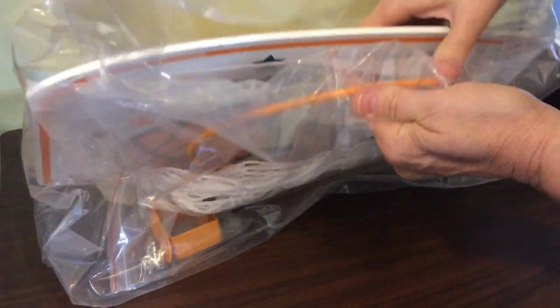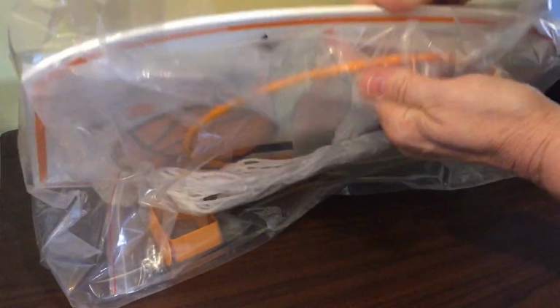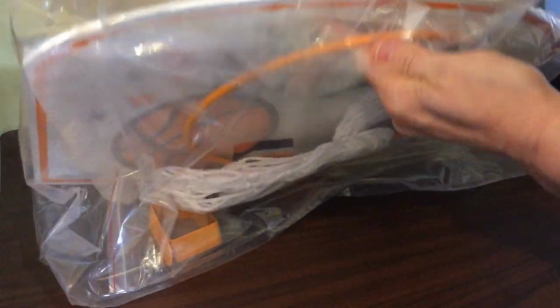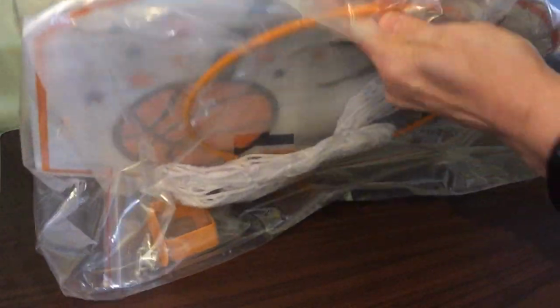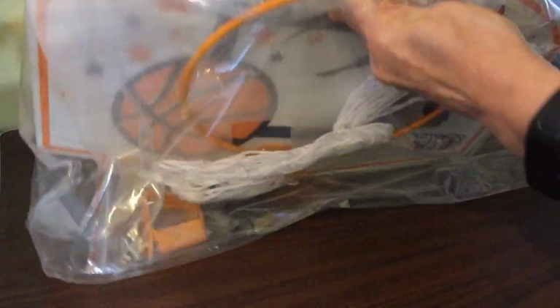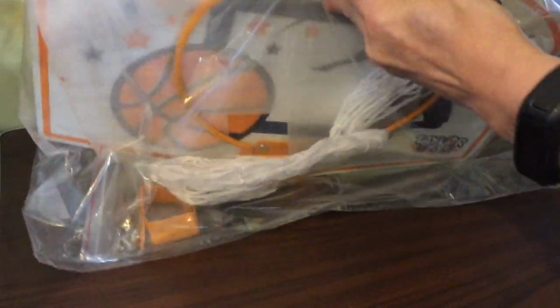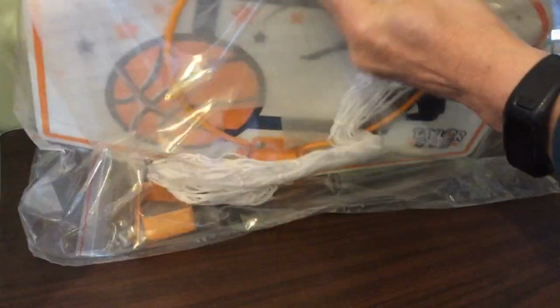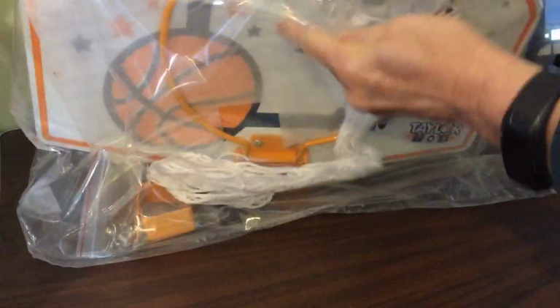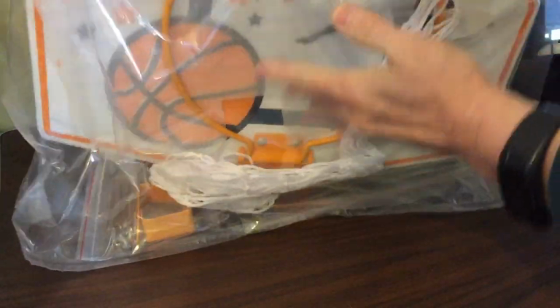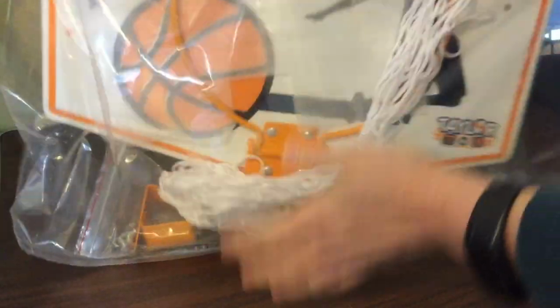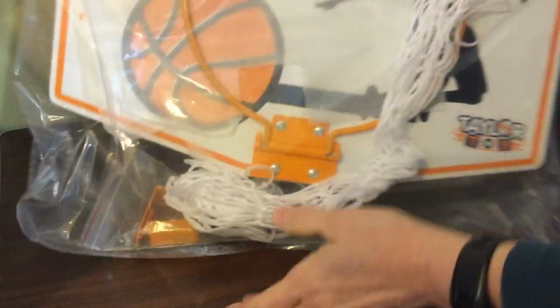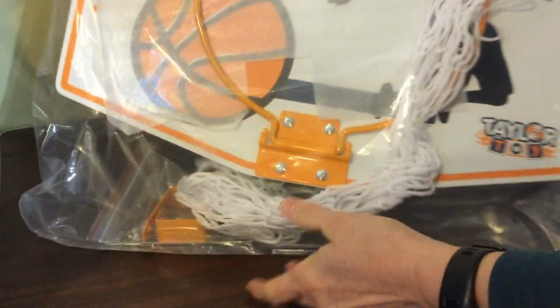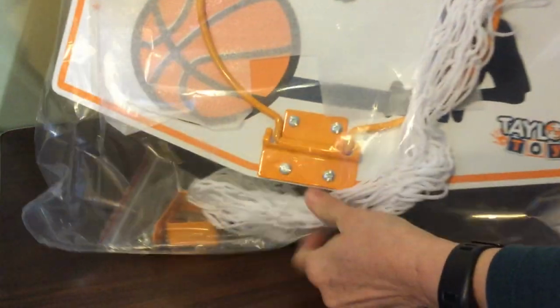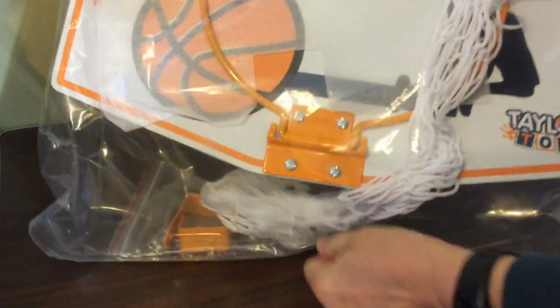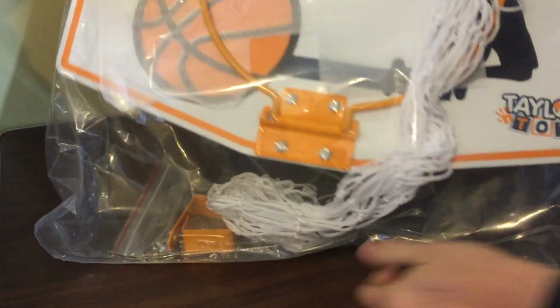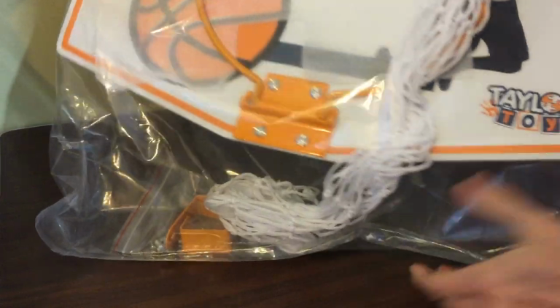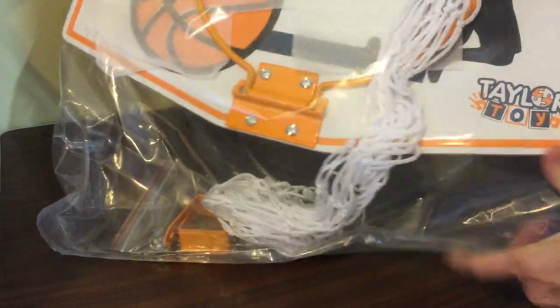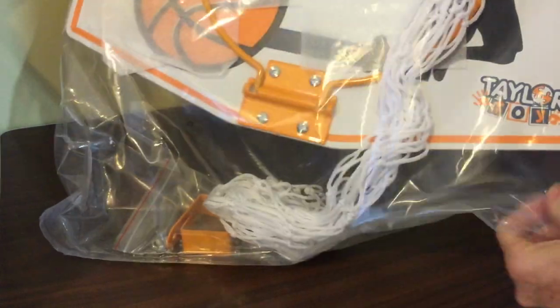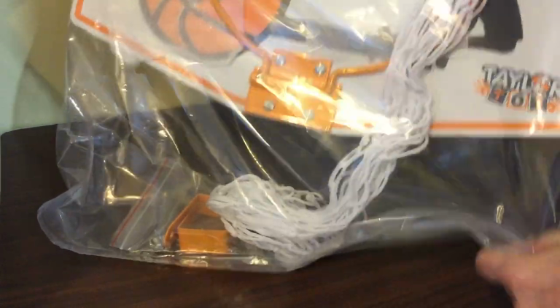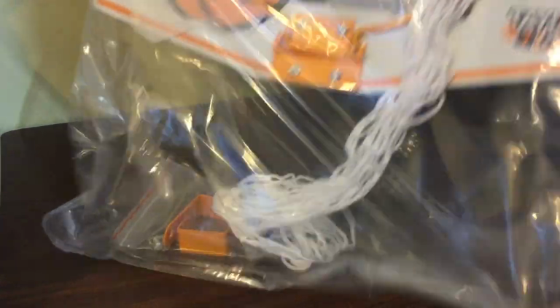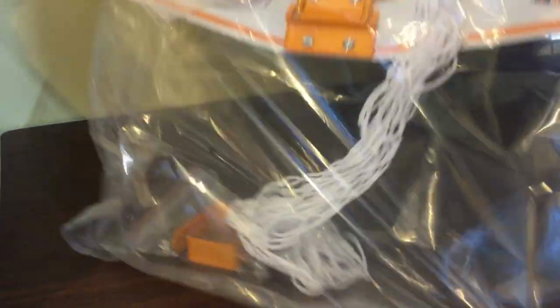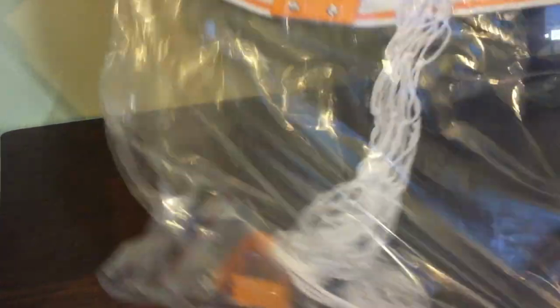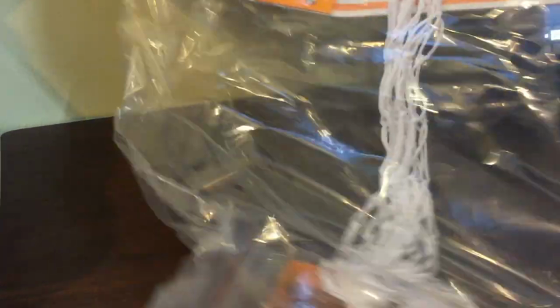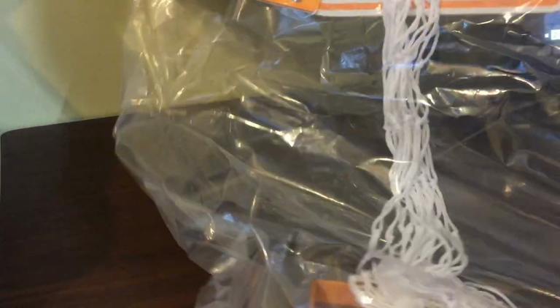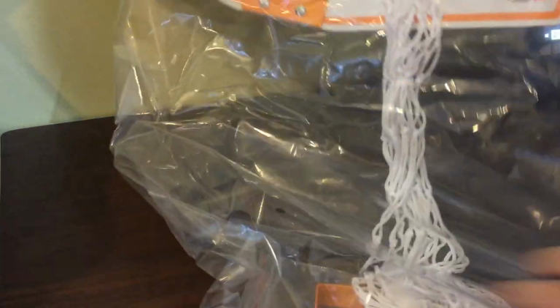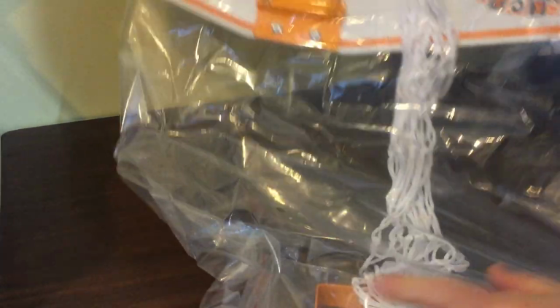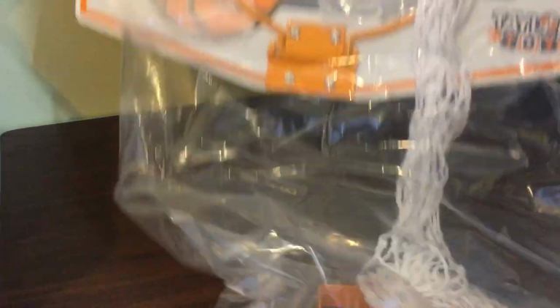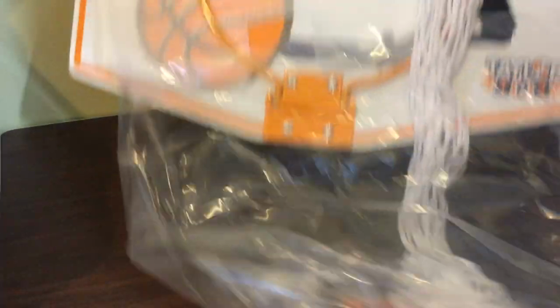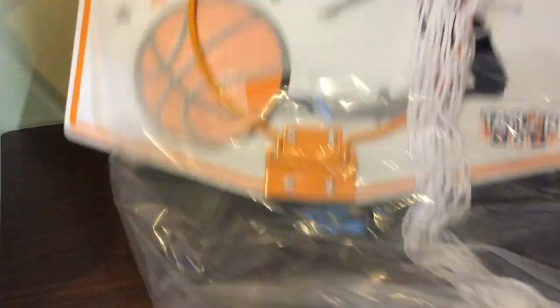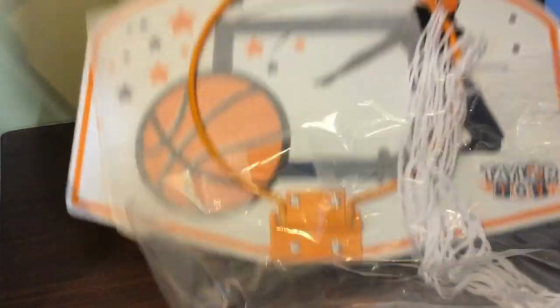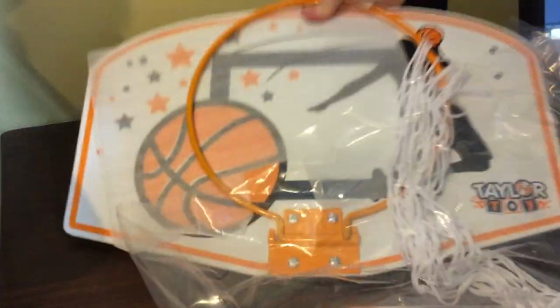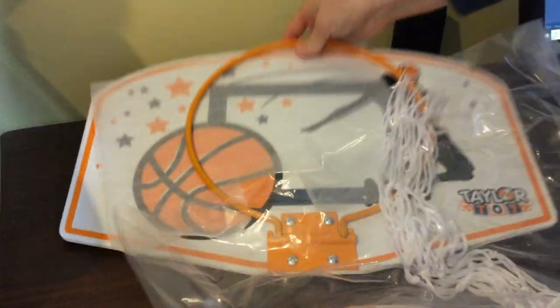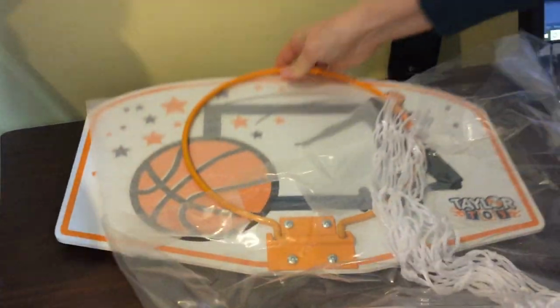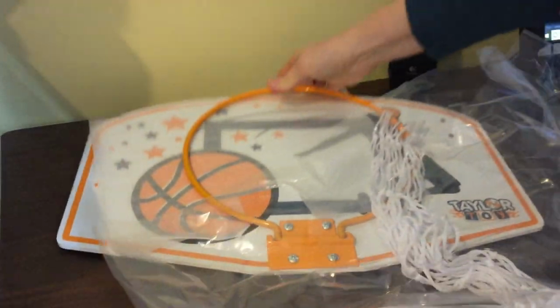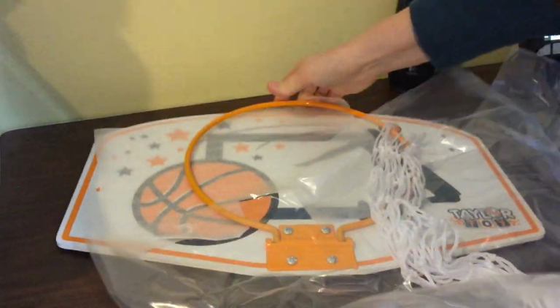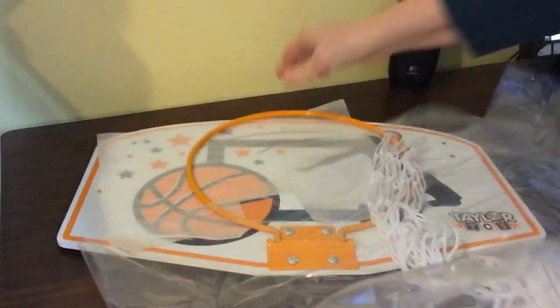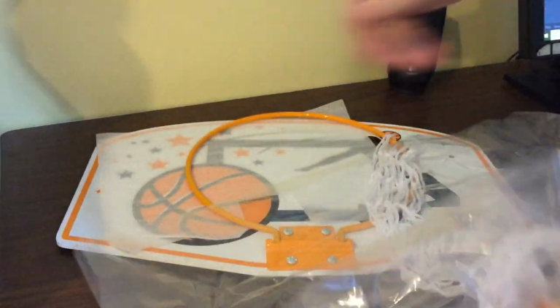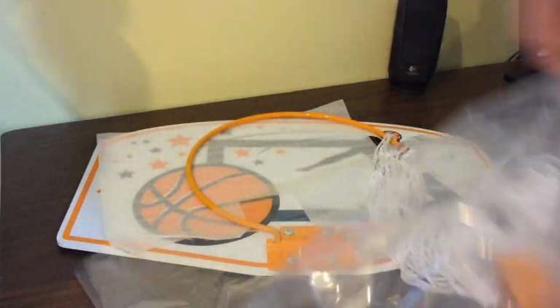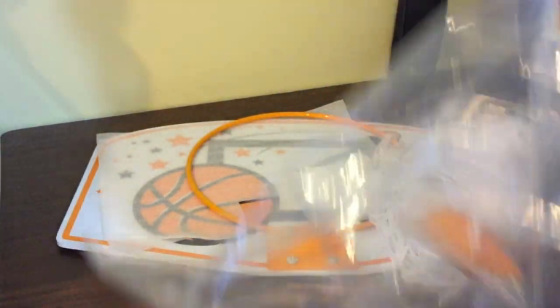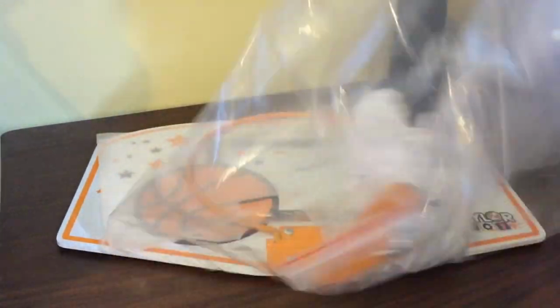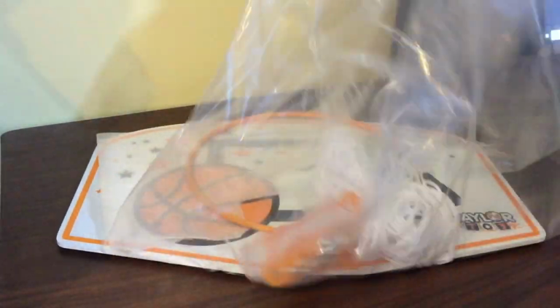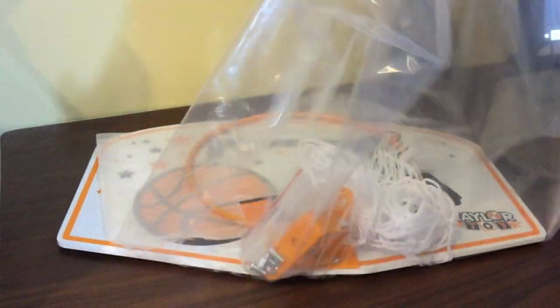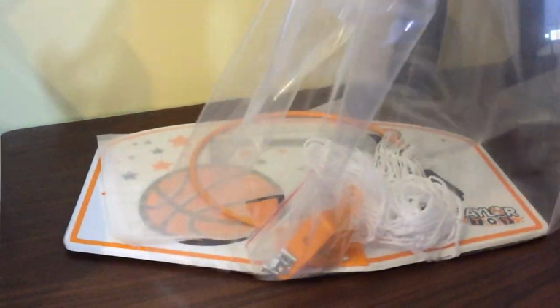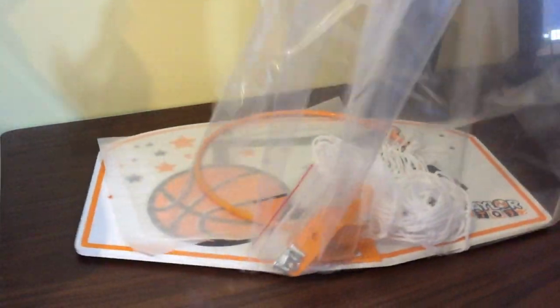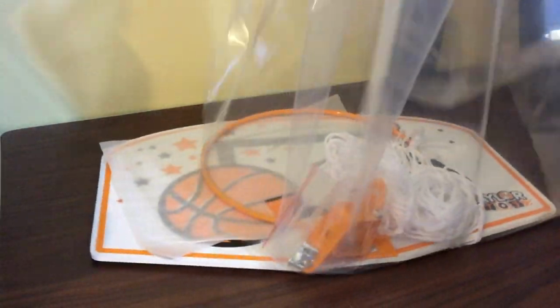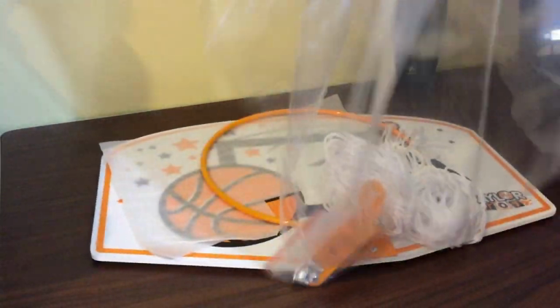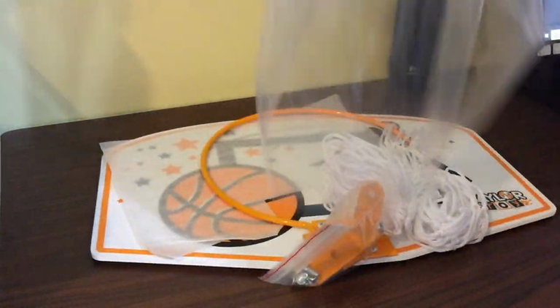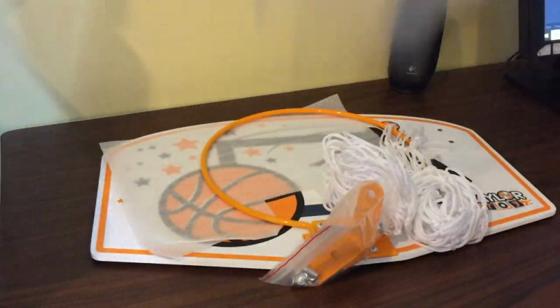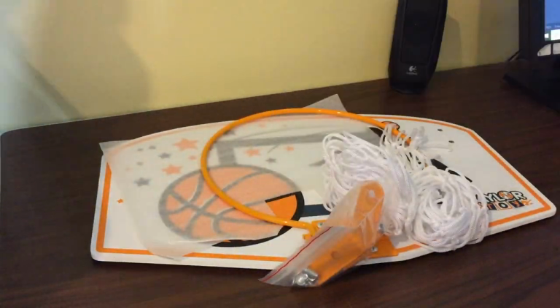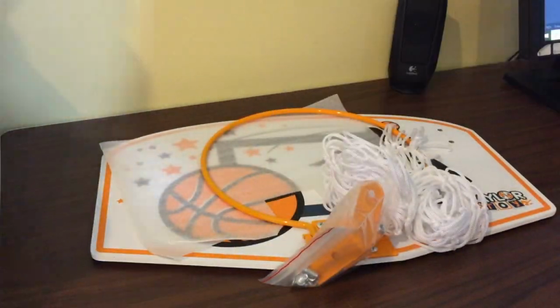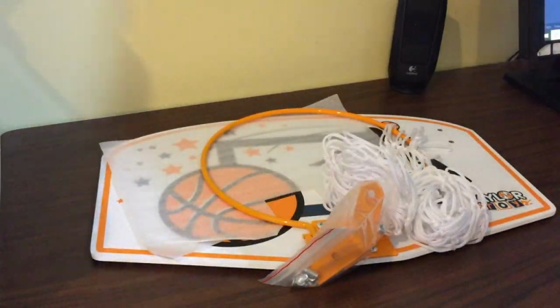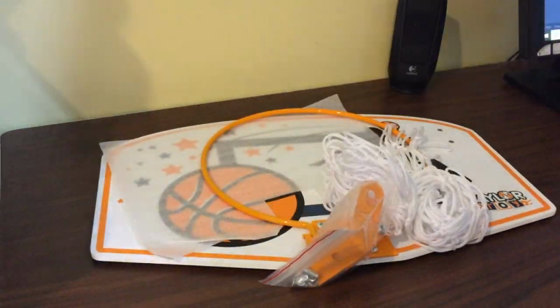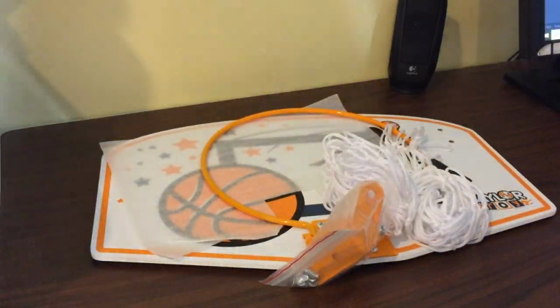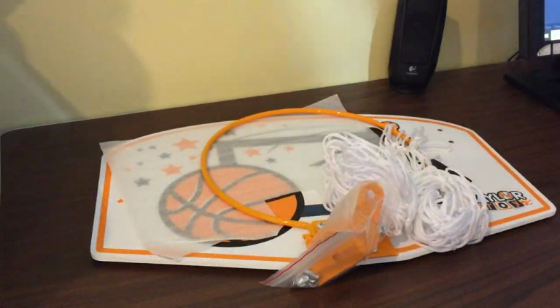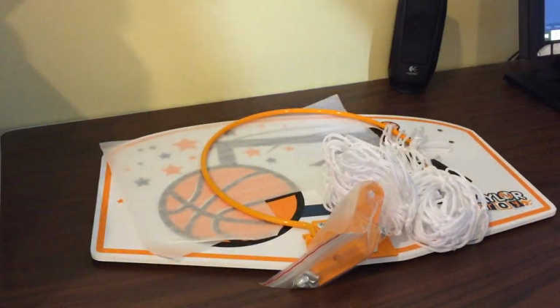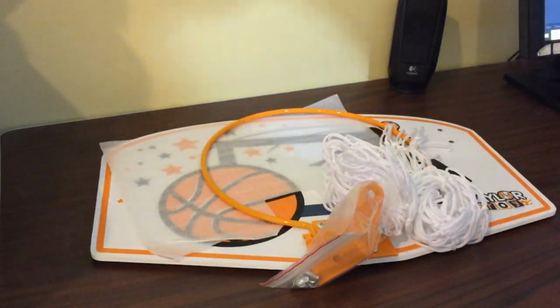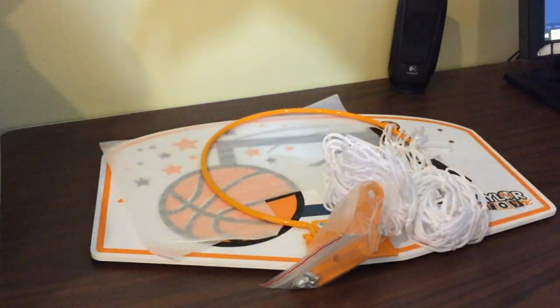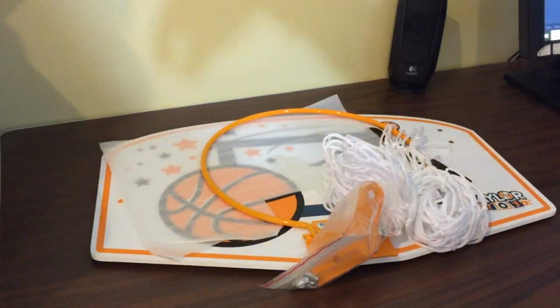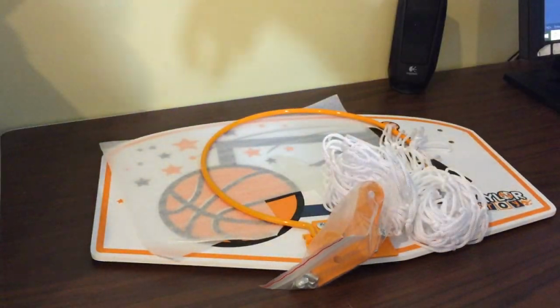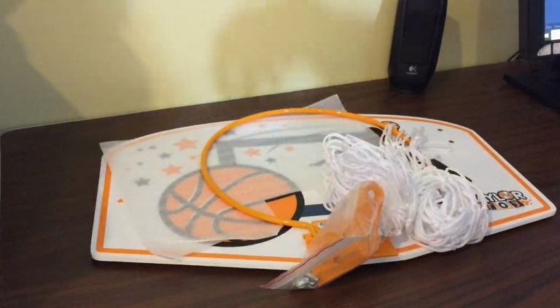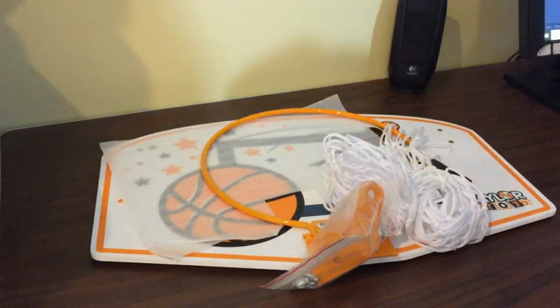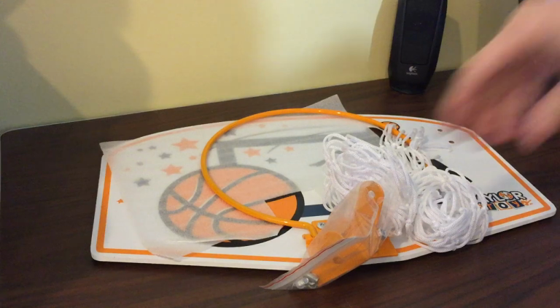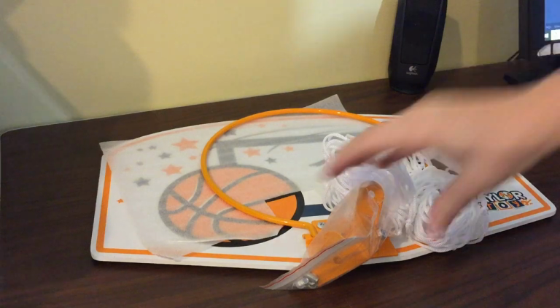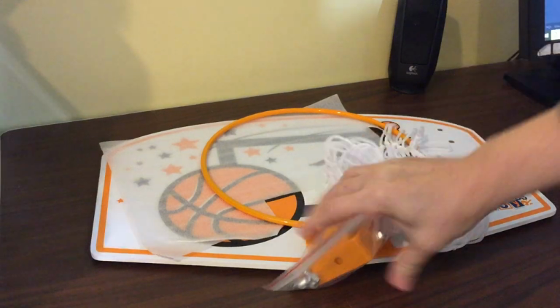So it's perfect for kids who throw their clothes all over the floor. Put this up on the door, and this is what comes in the package.